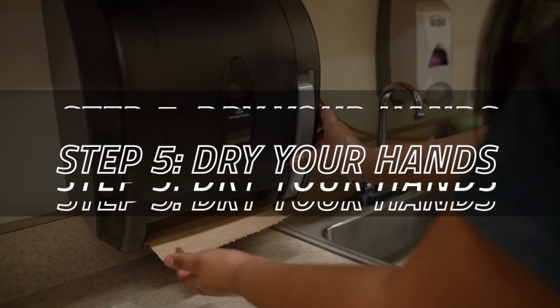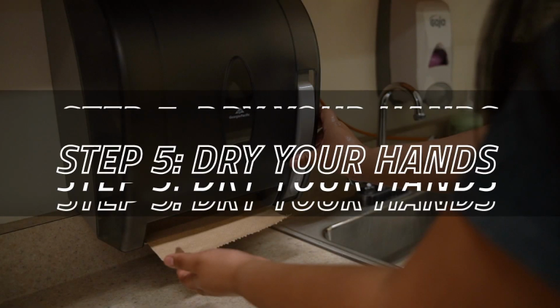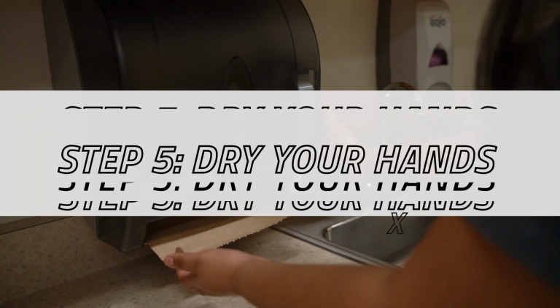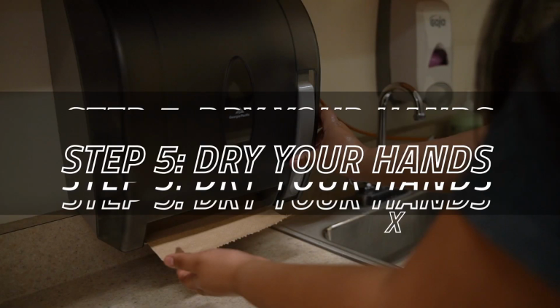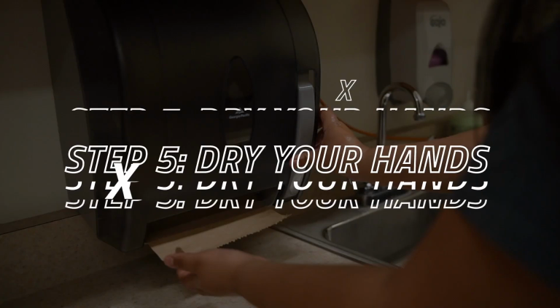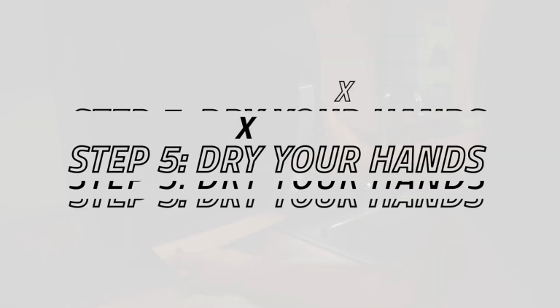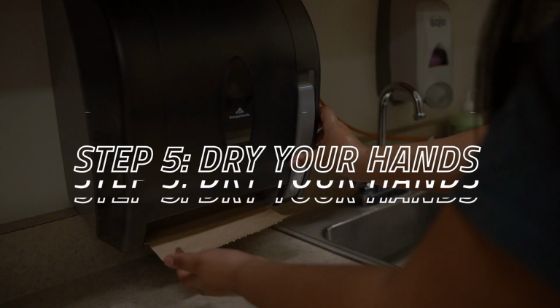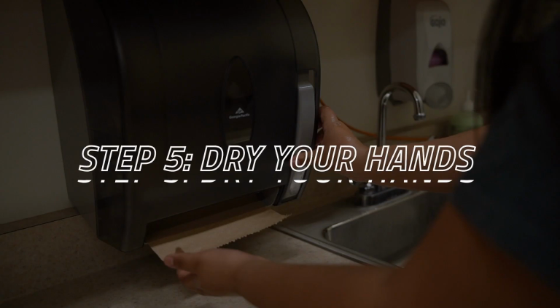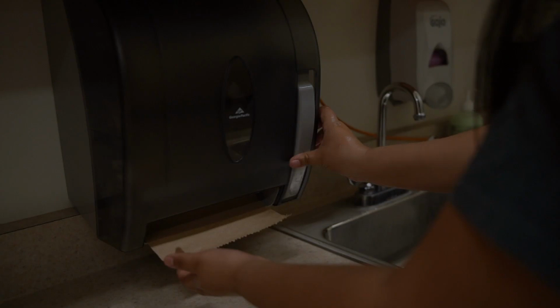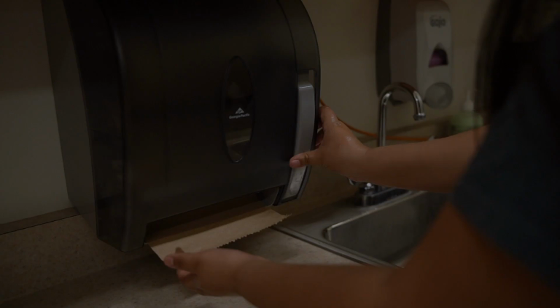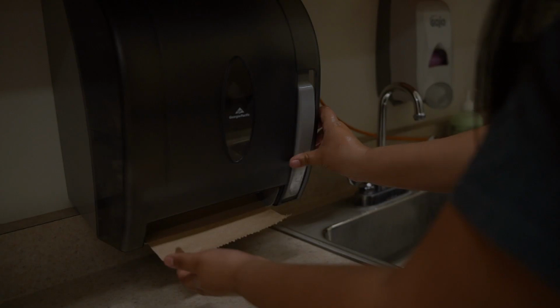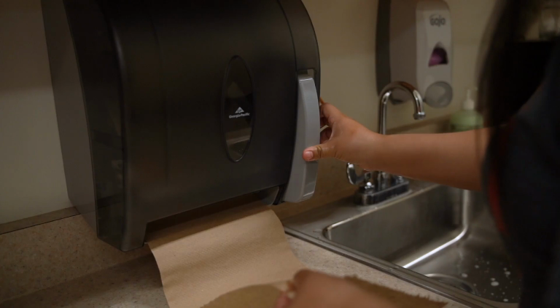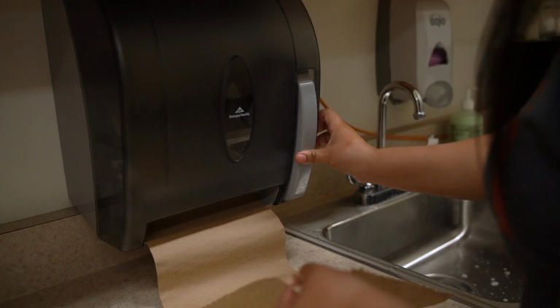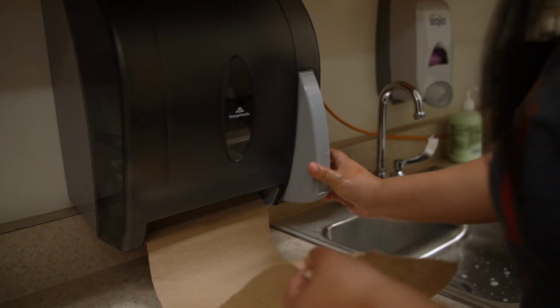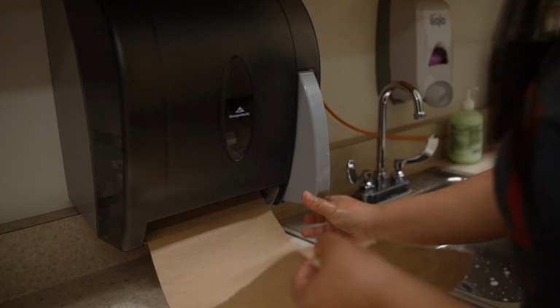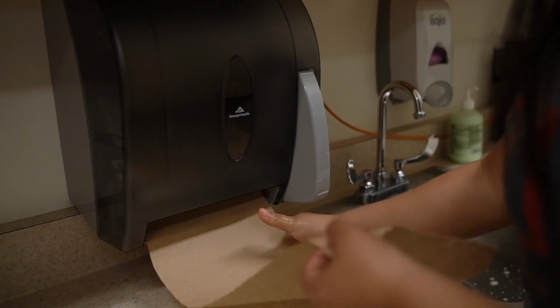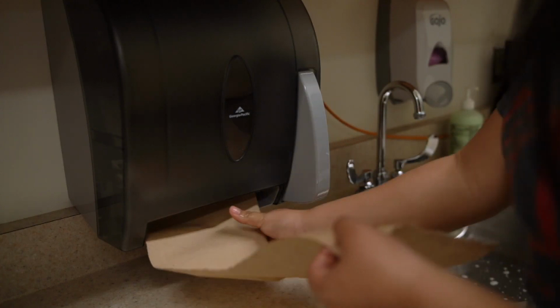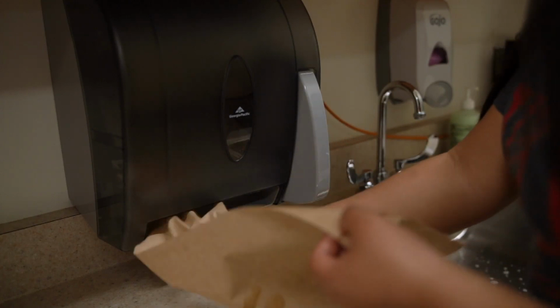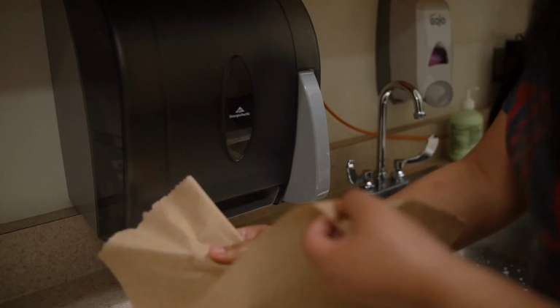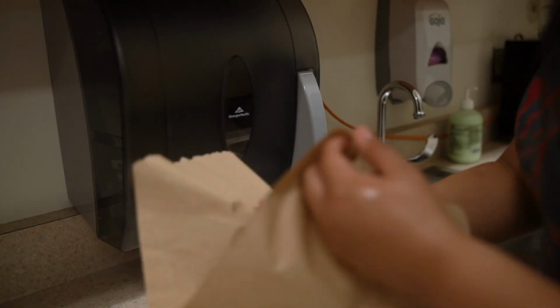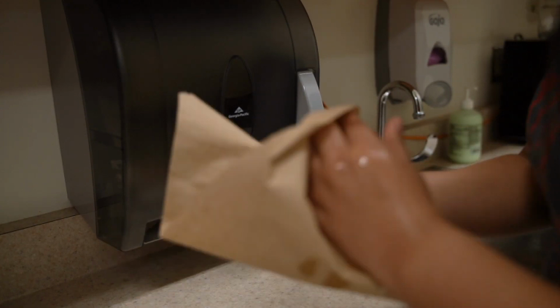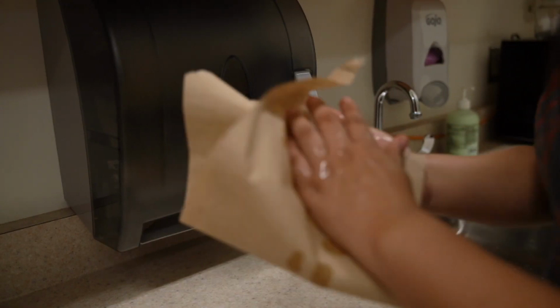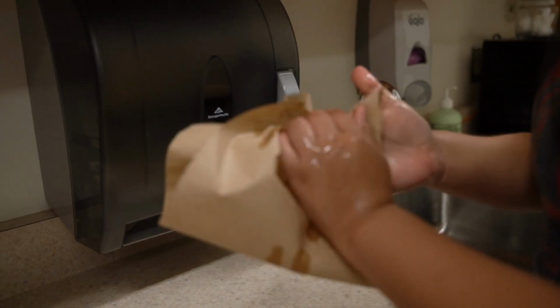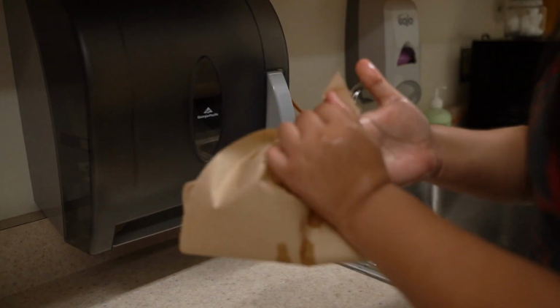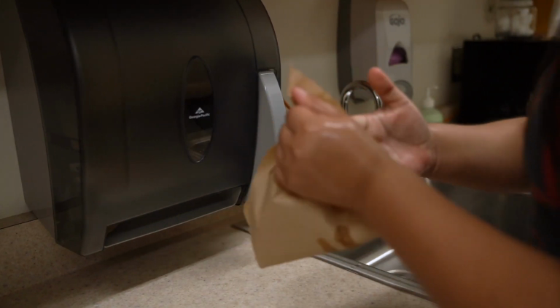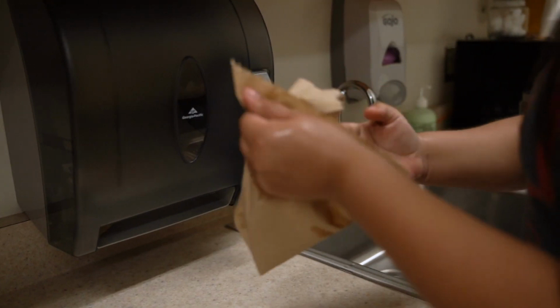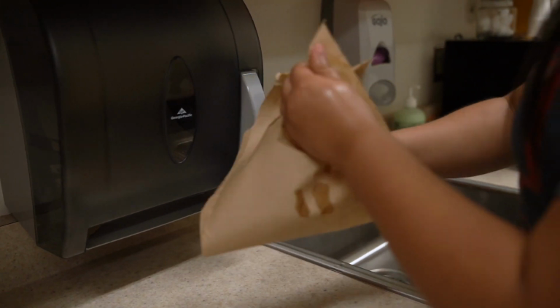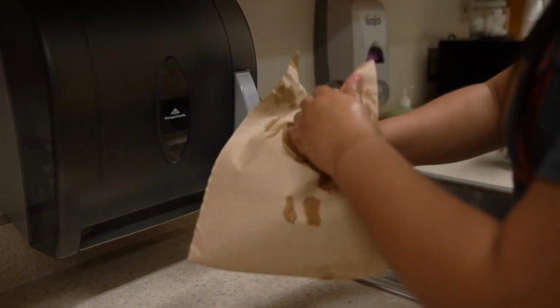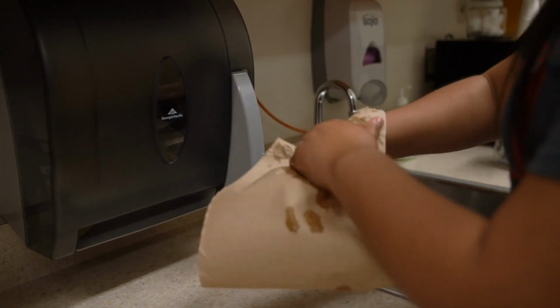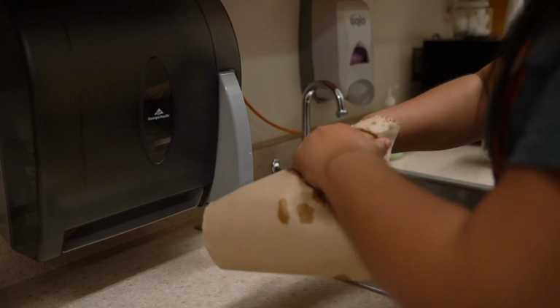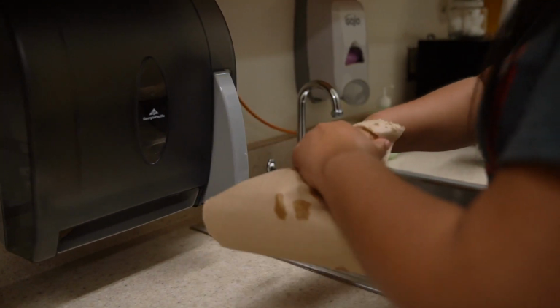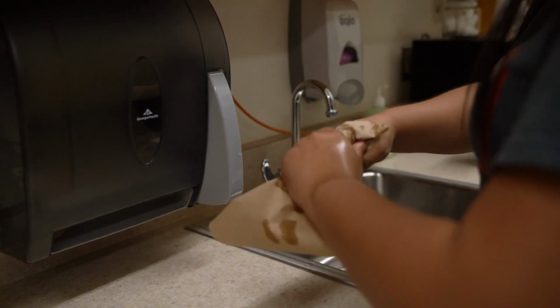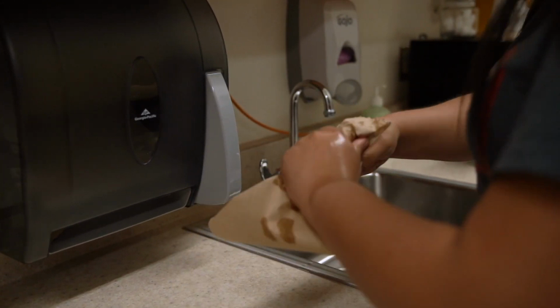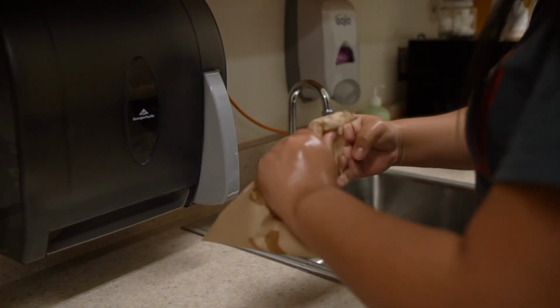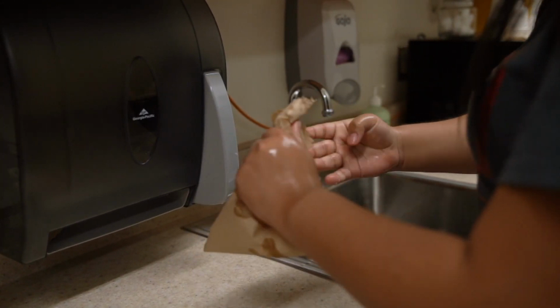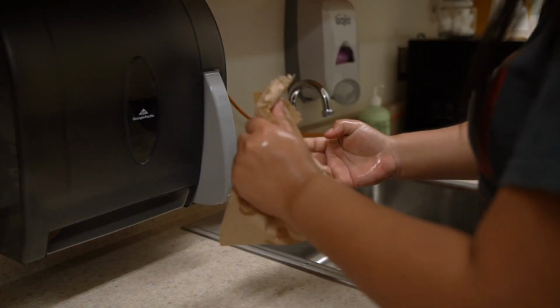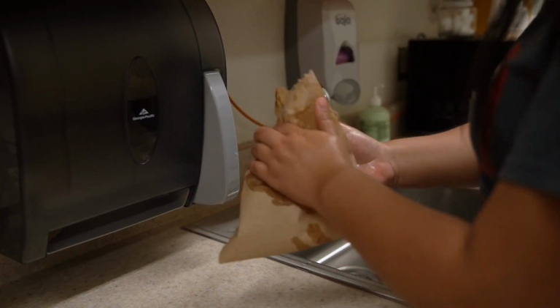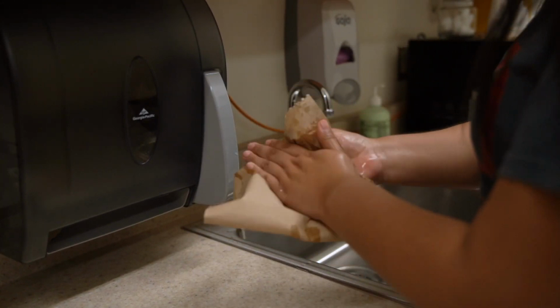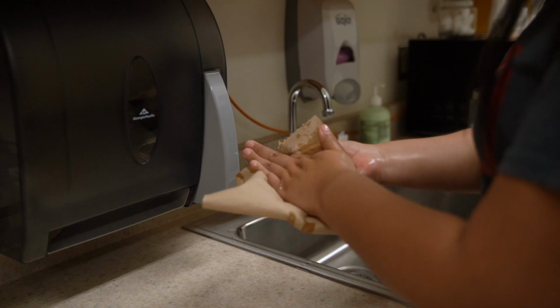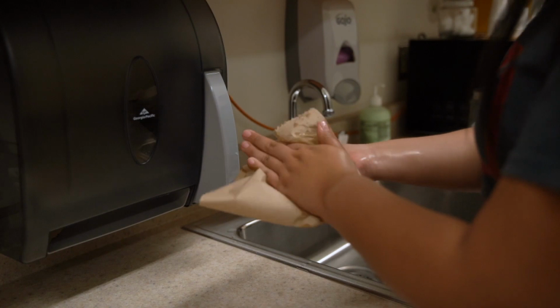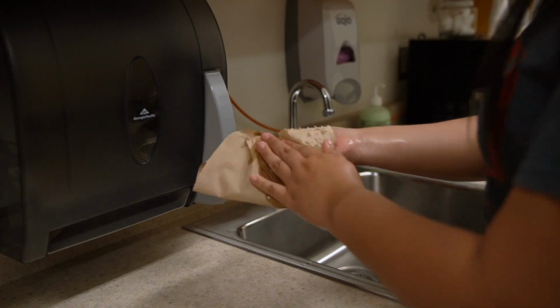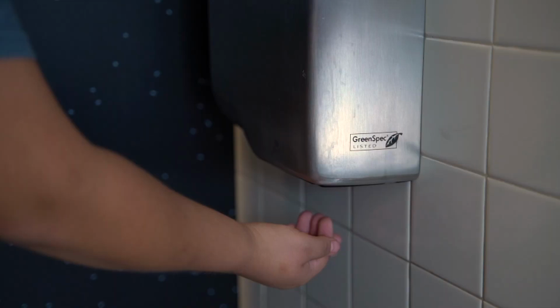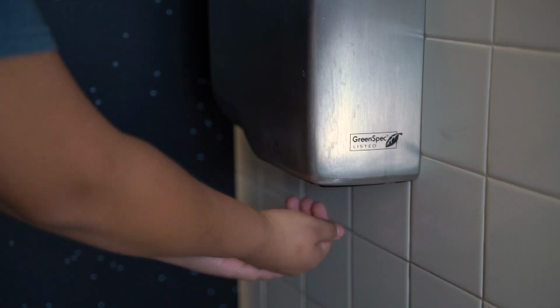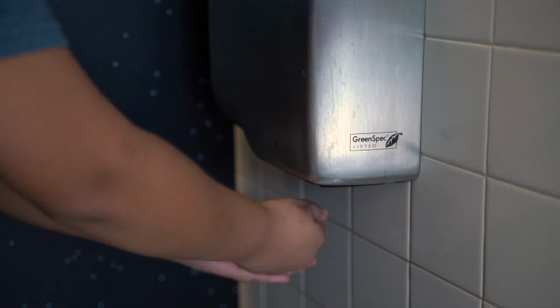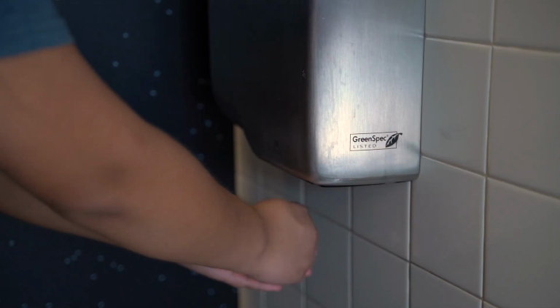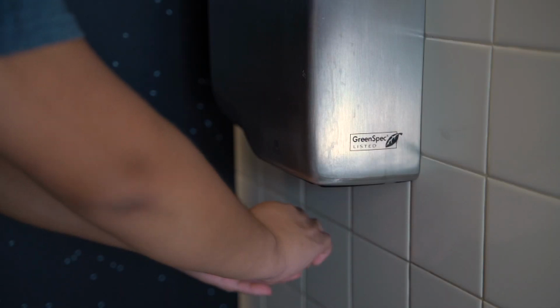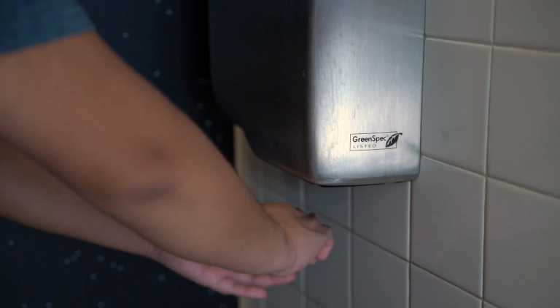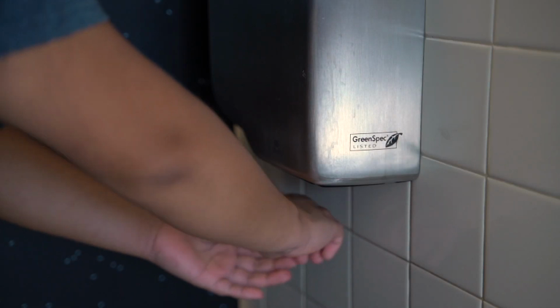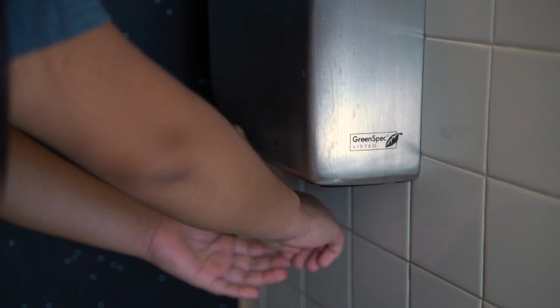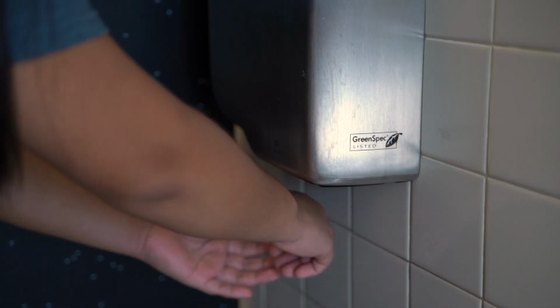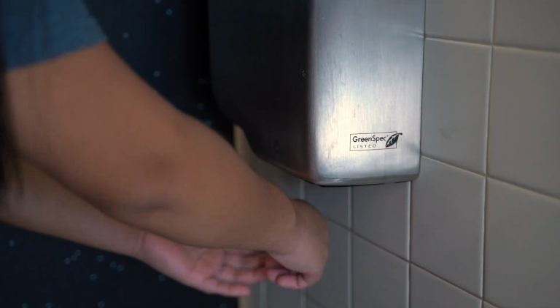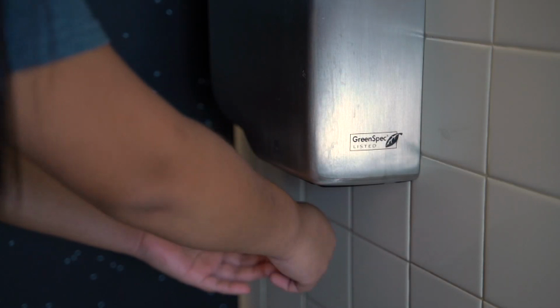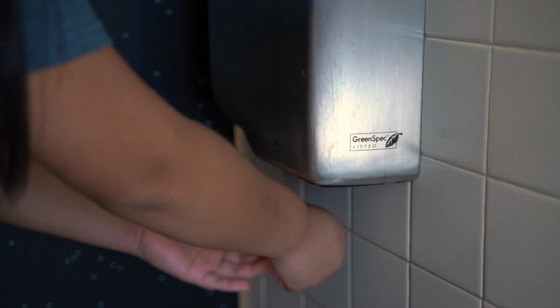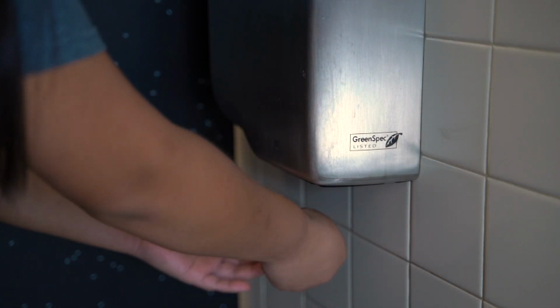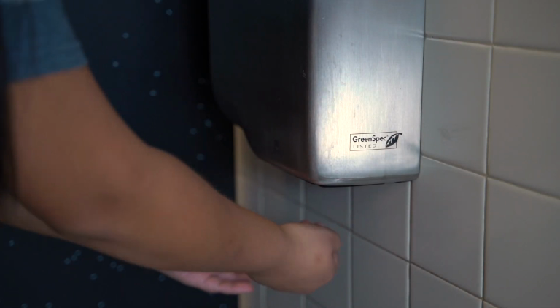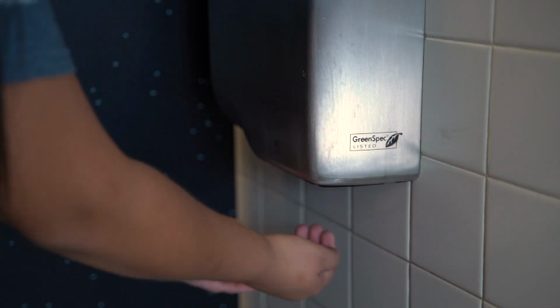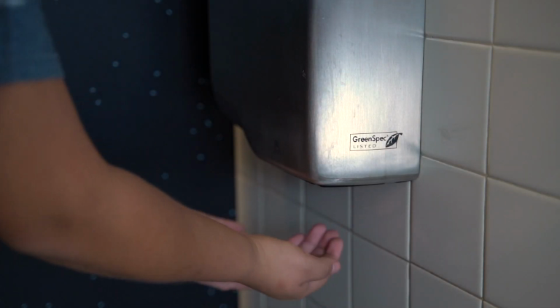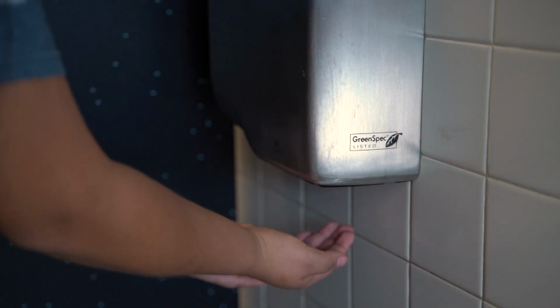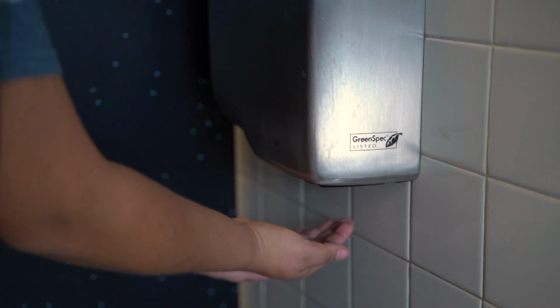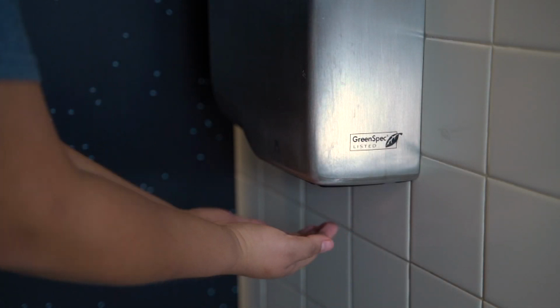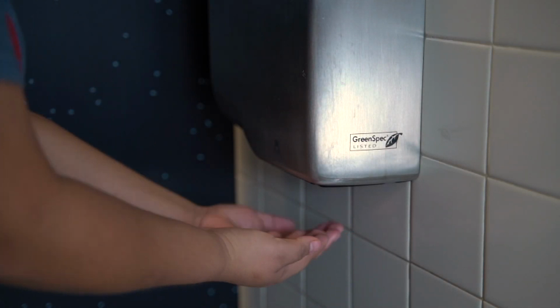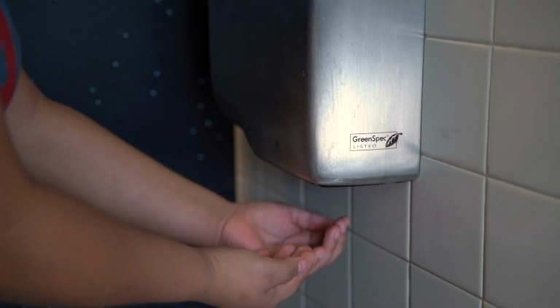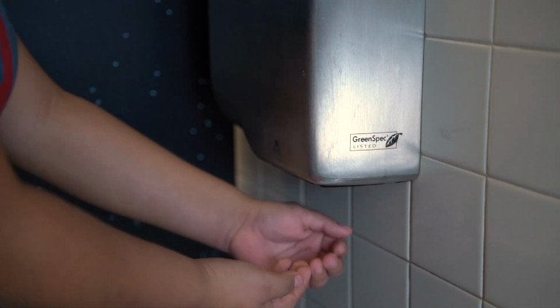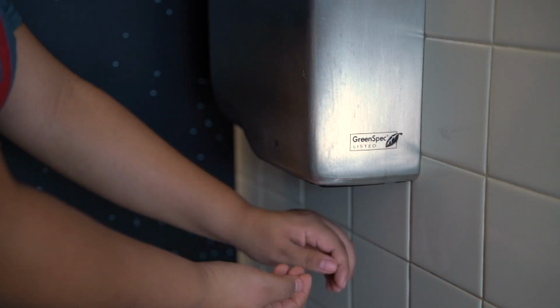Finally, dry your hands using a clean paper towel, or if you don't have access to any, you can always air dry them.